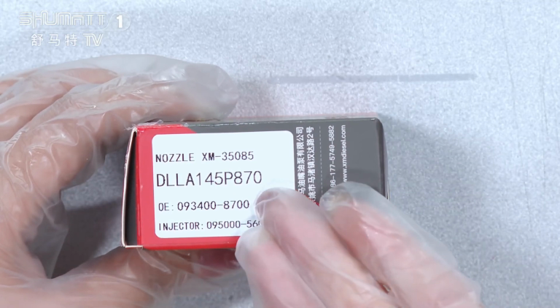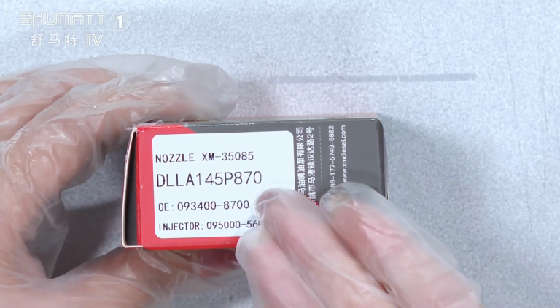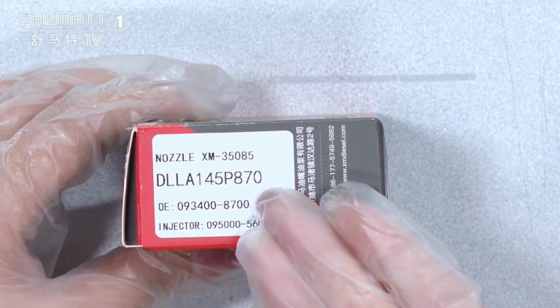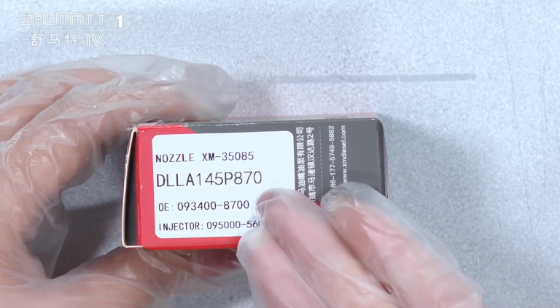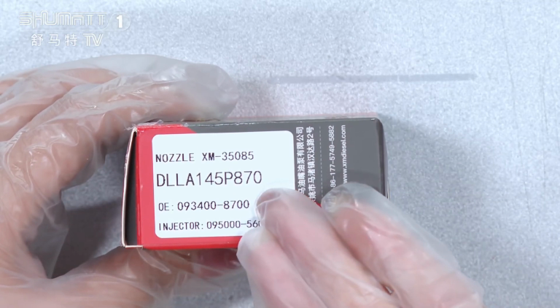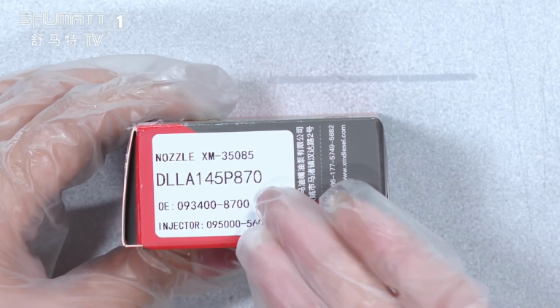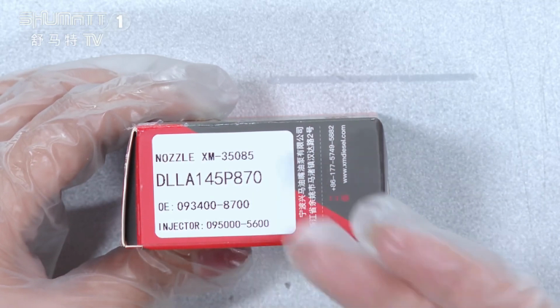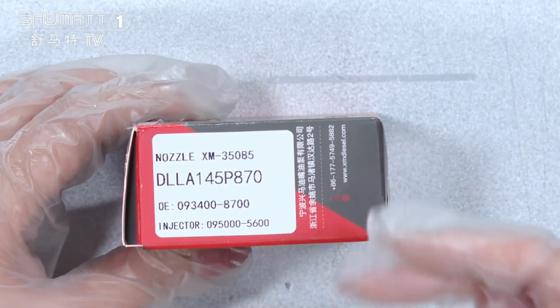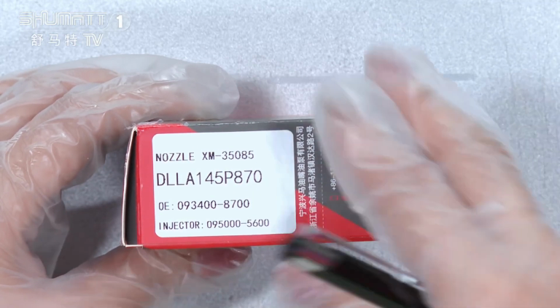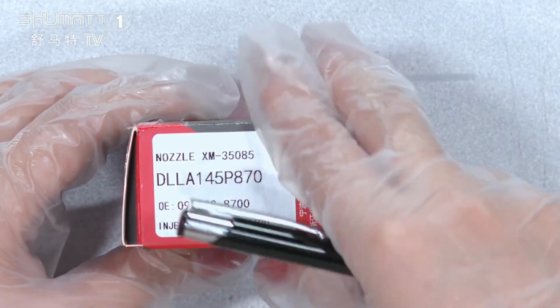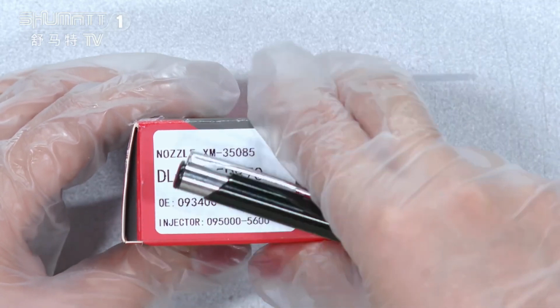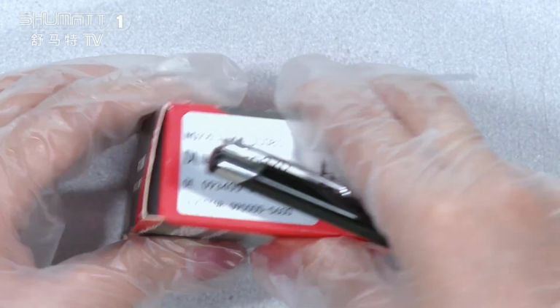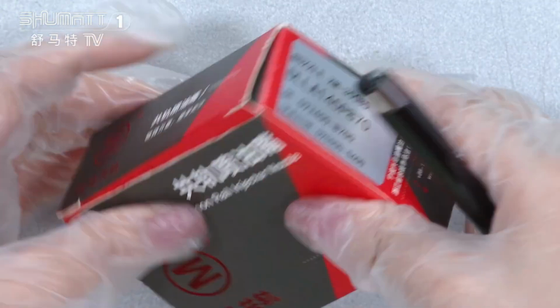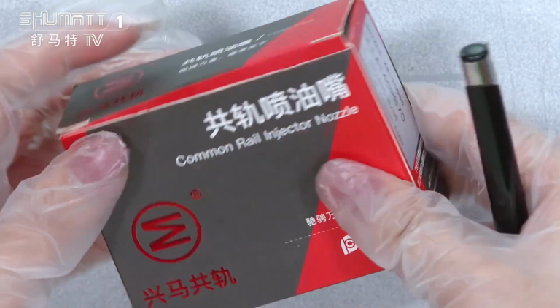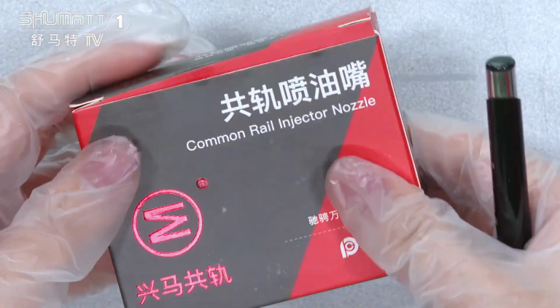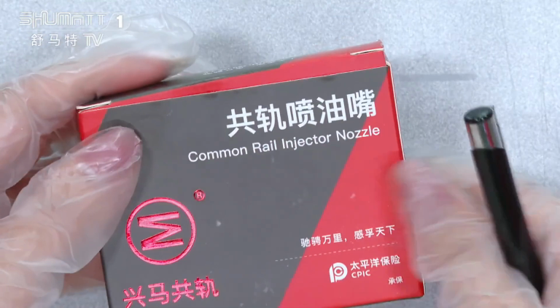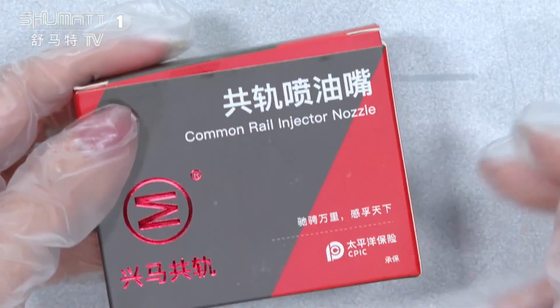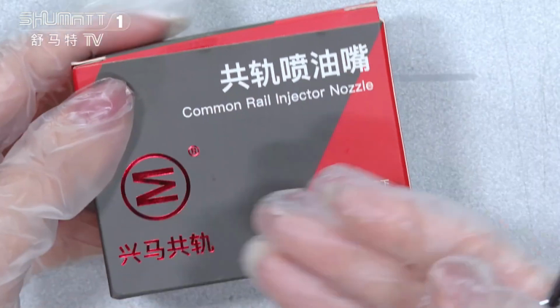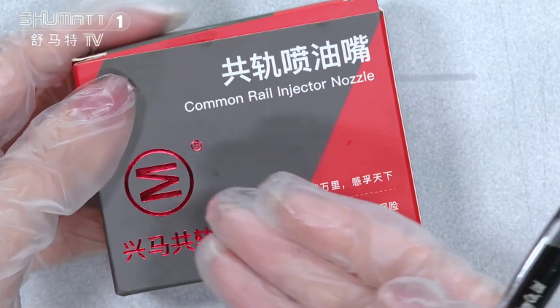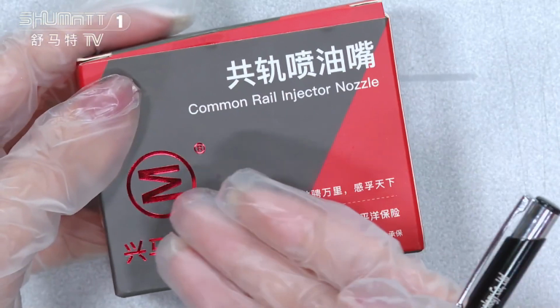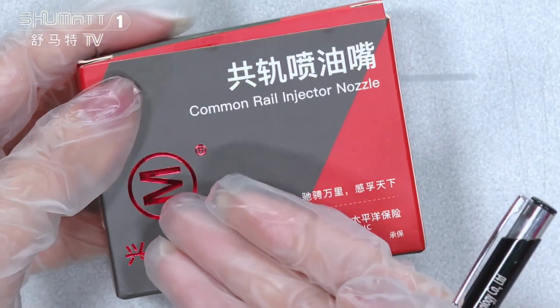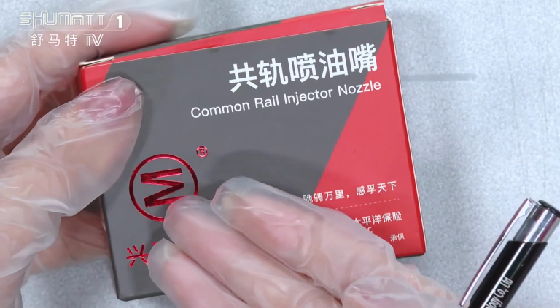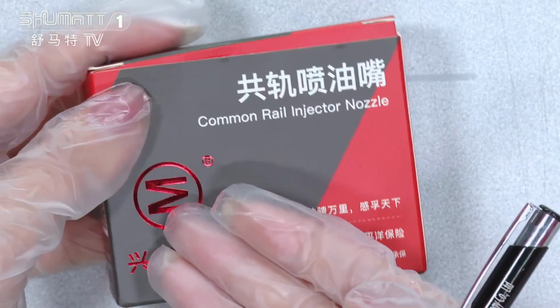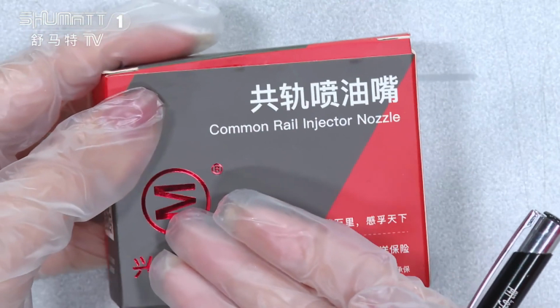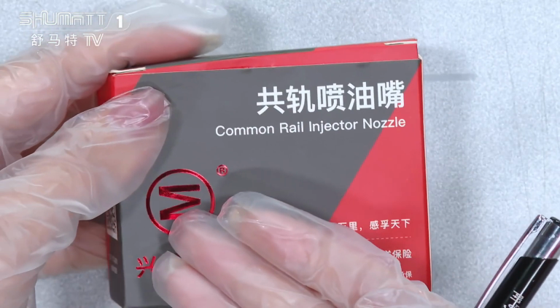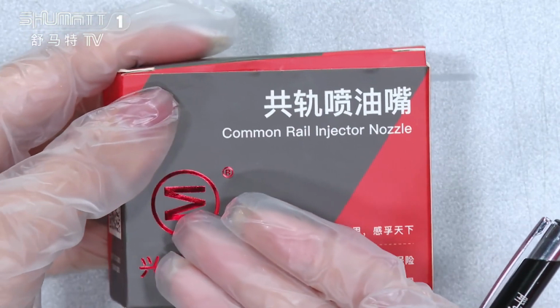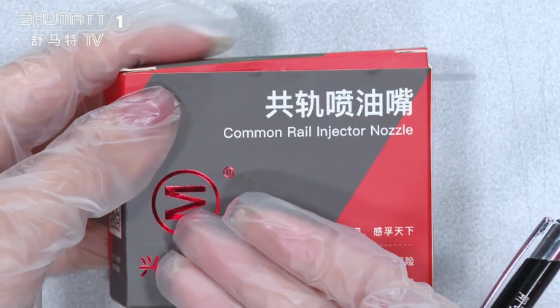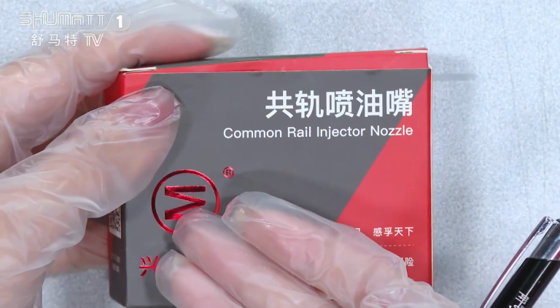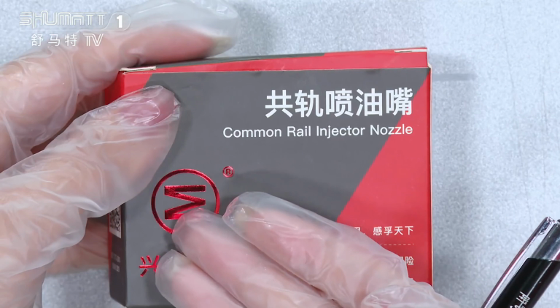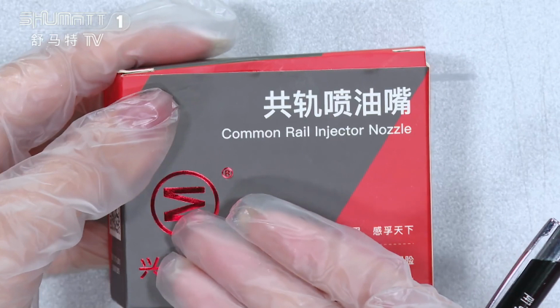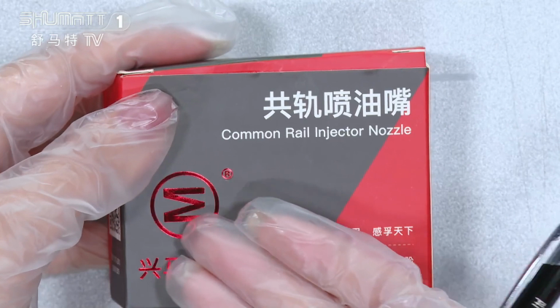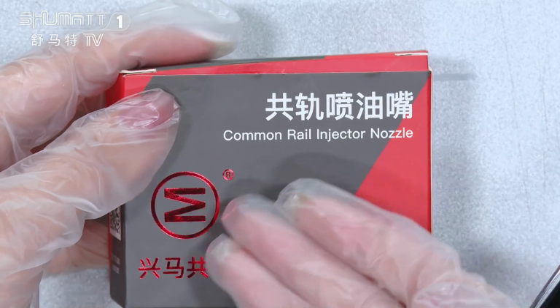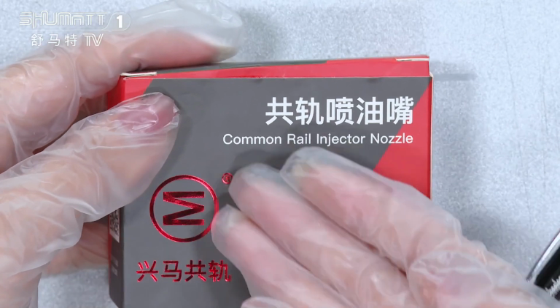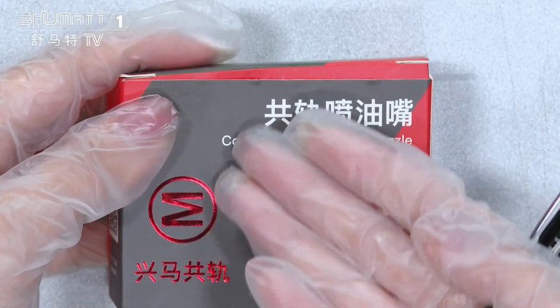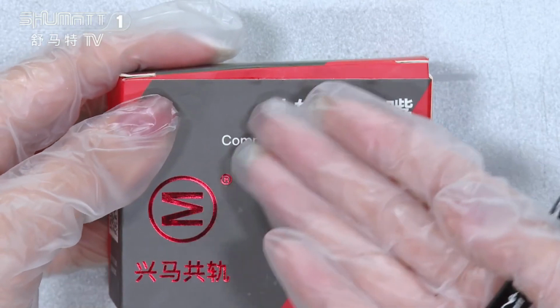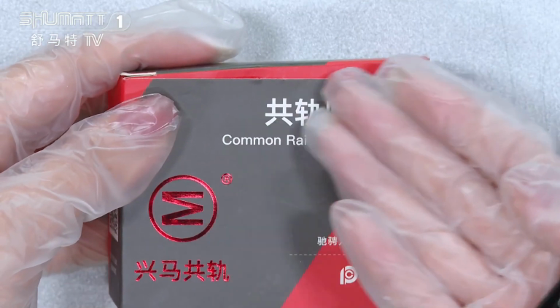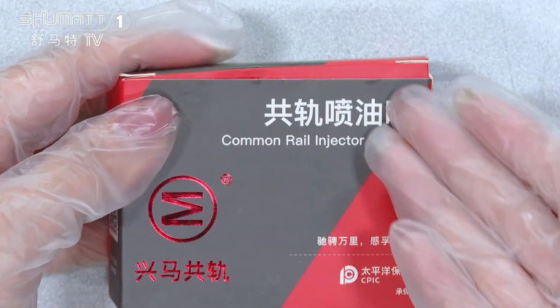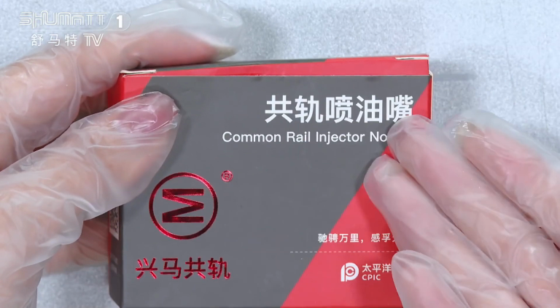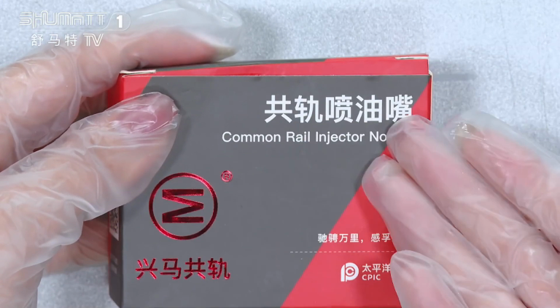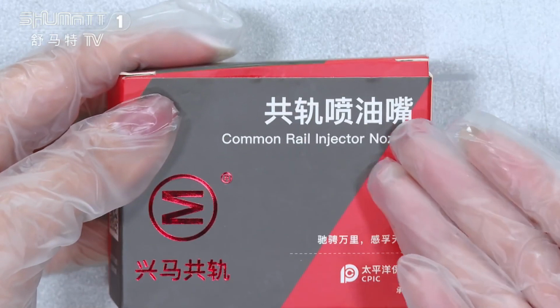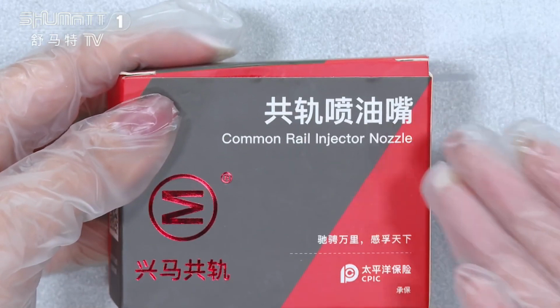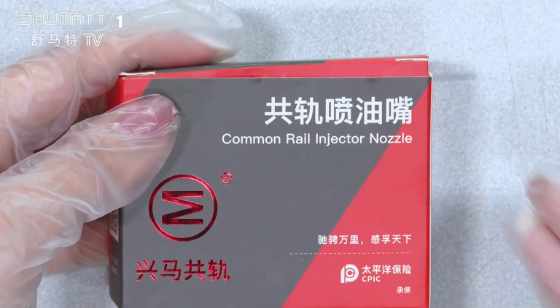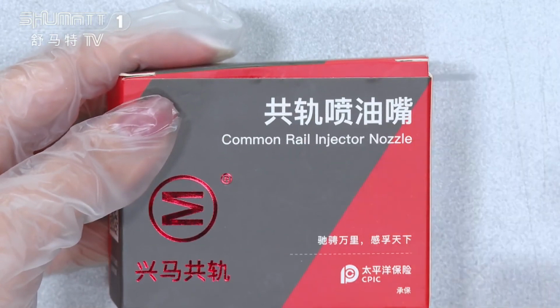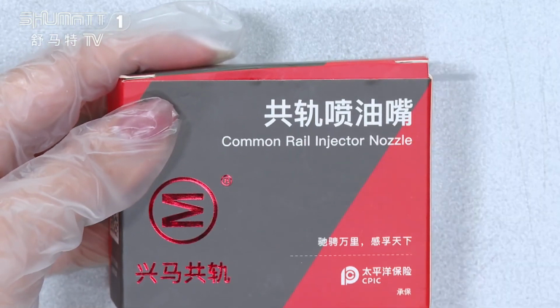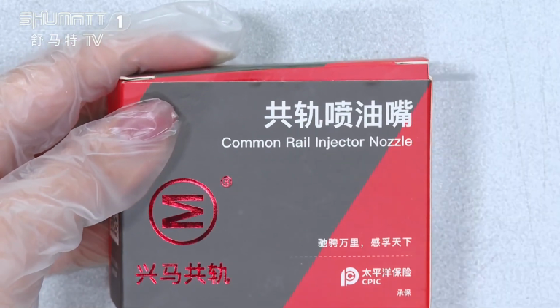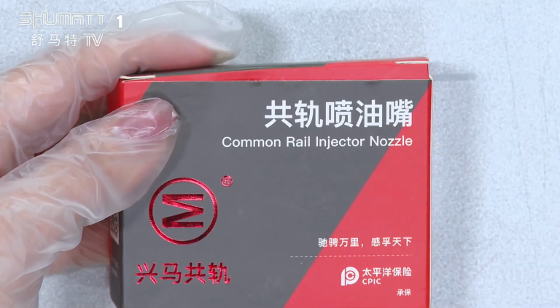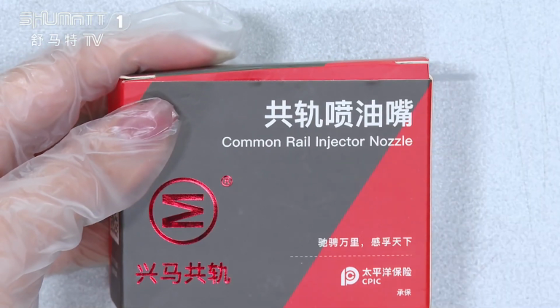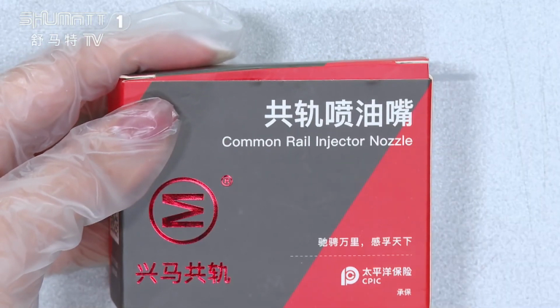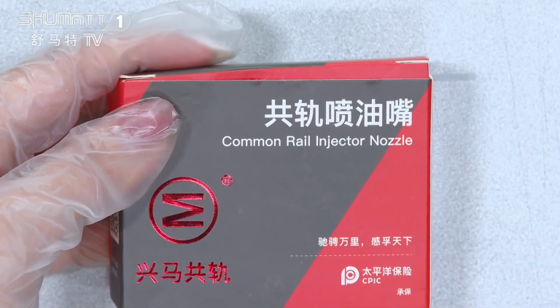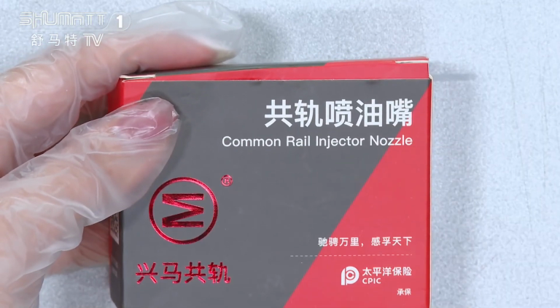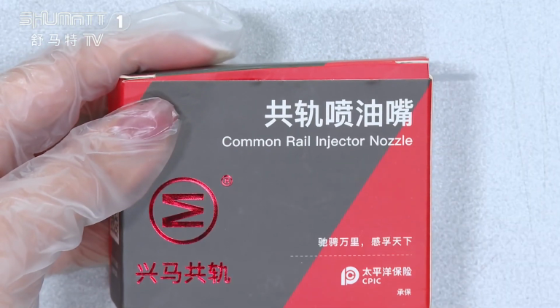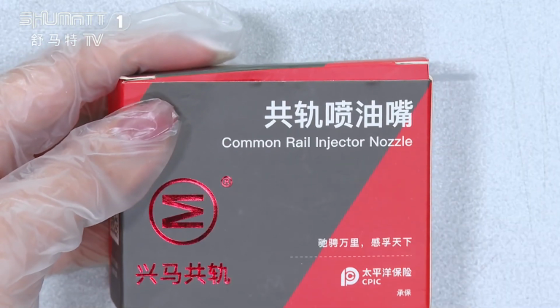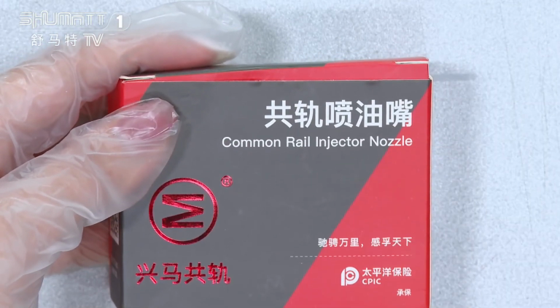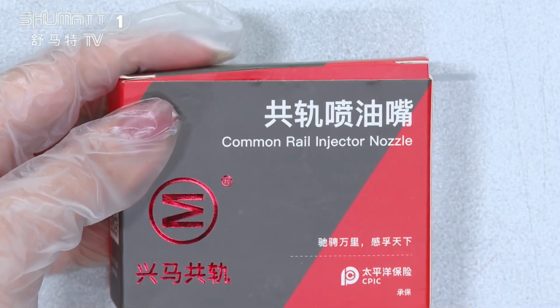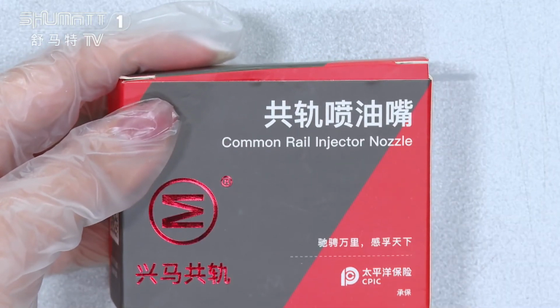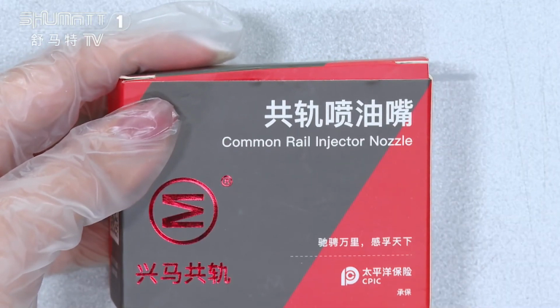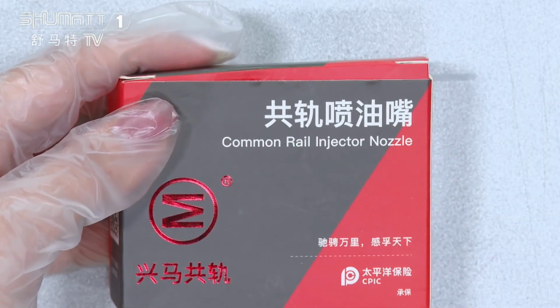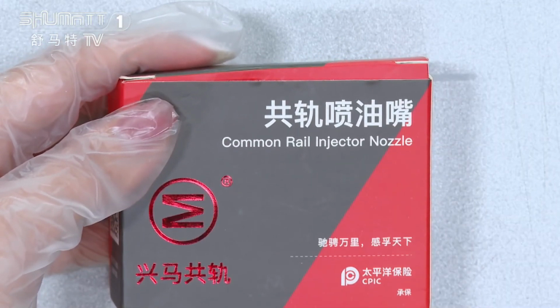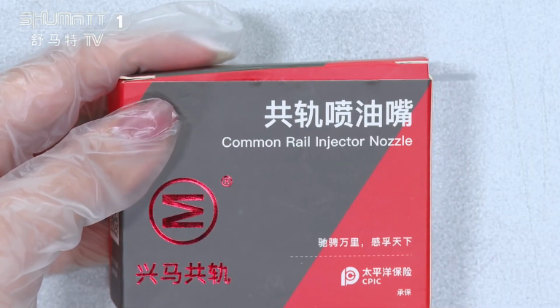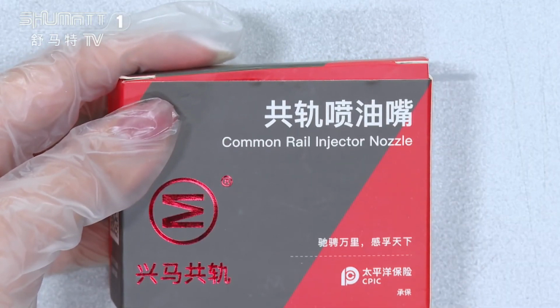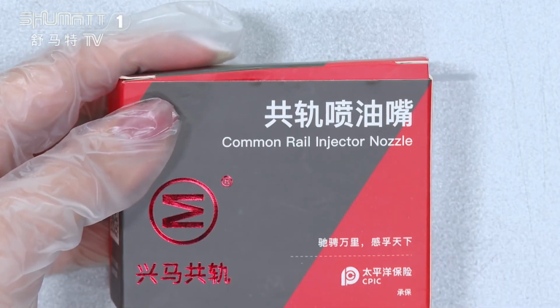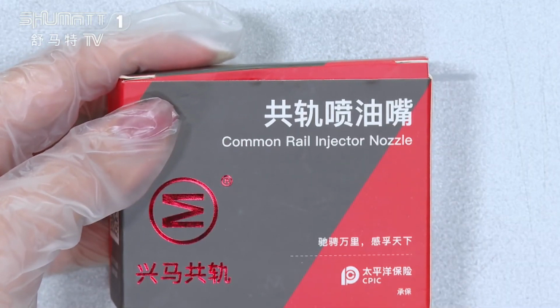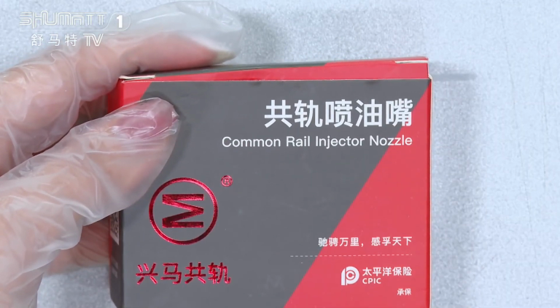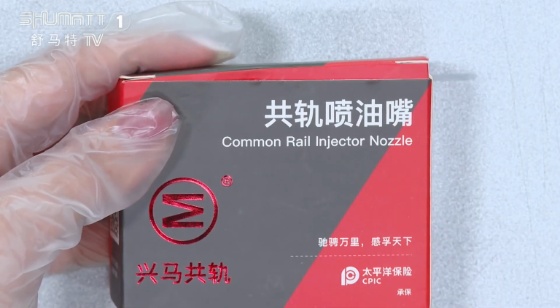As you can see, the label, the logo, and the packing — Waysumat can support and customize the service.